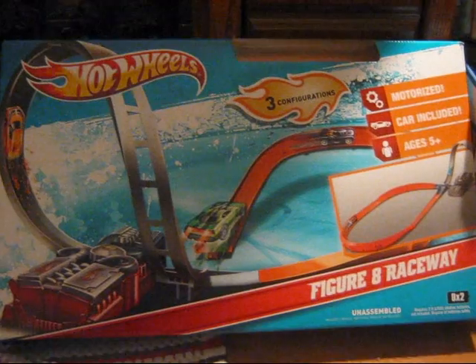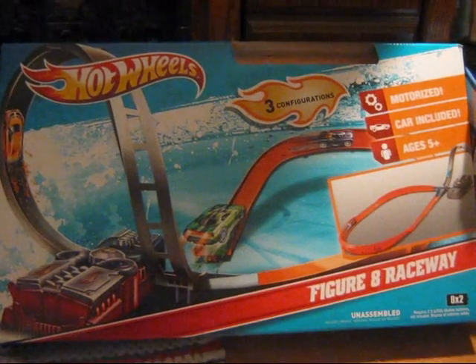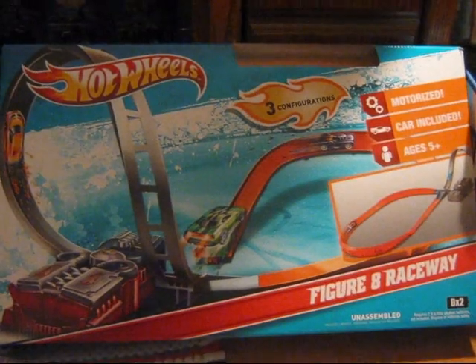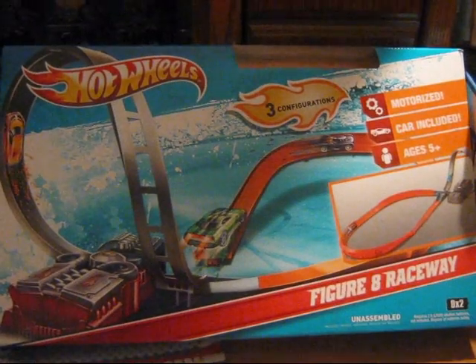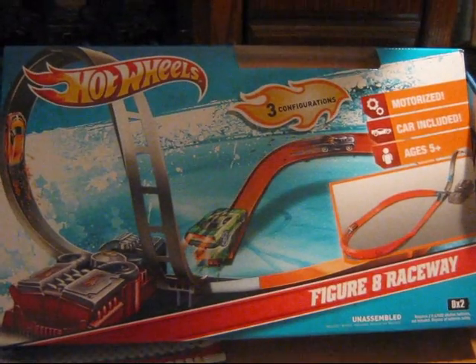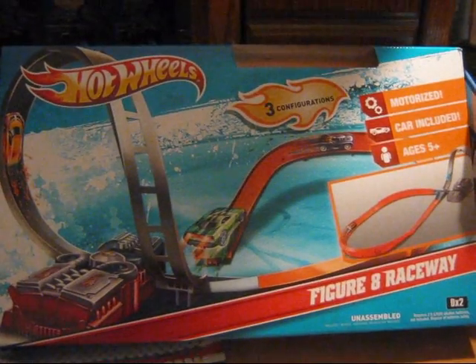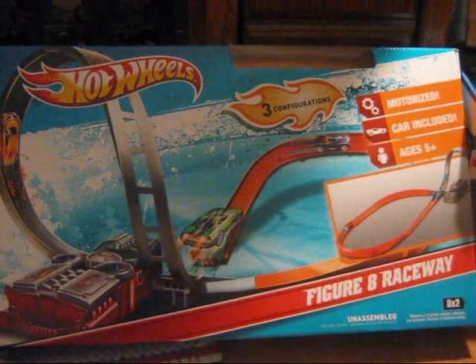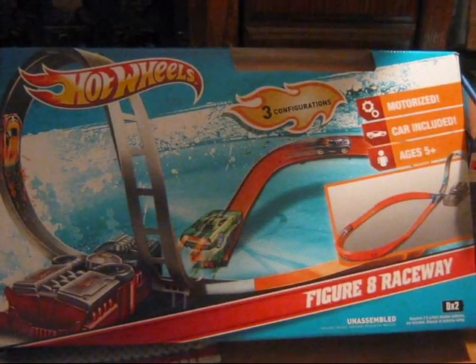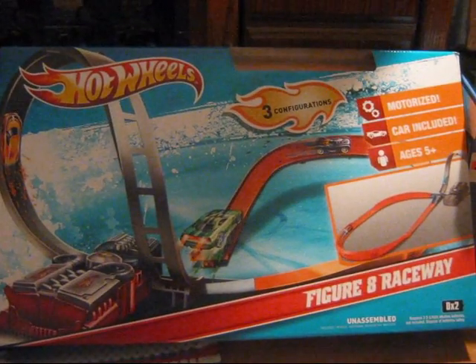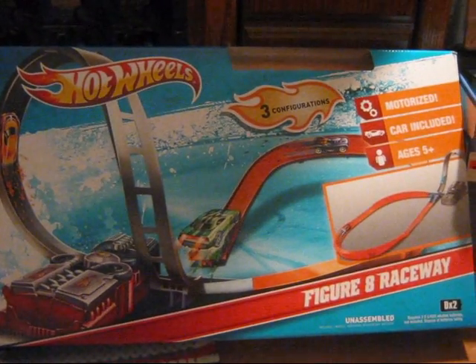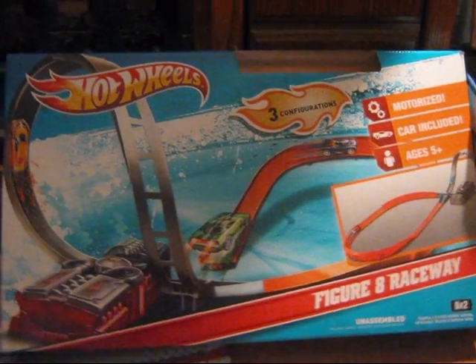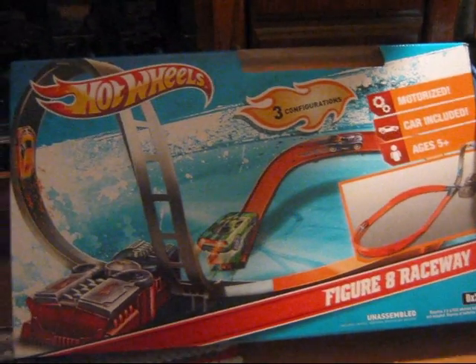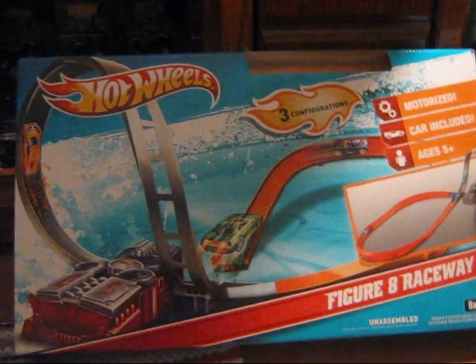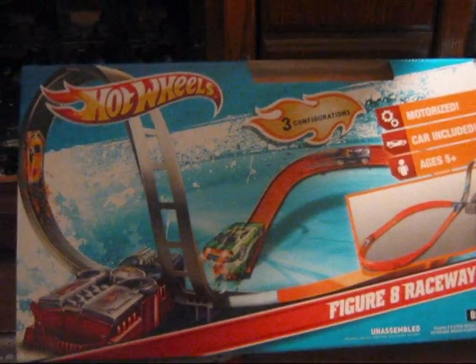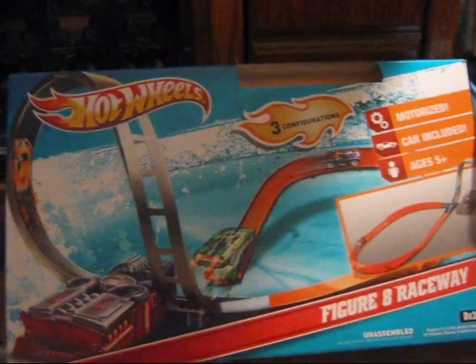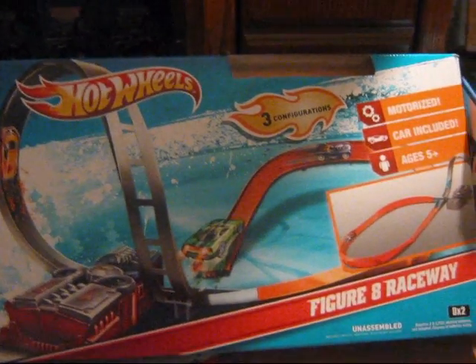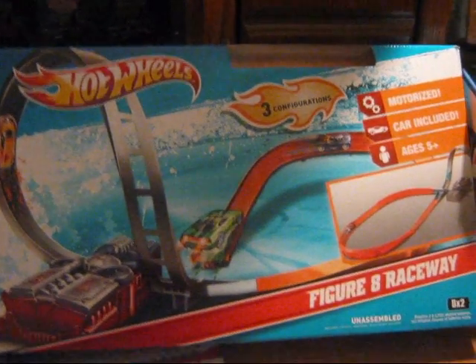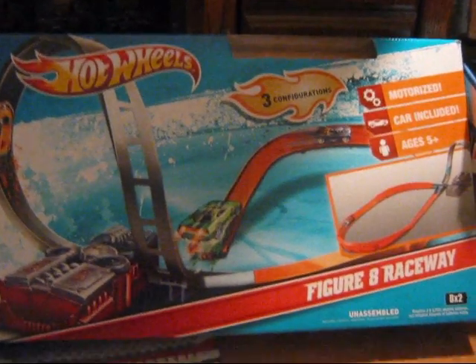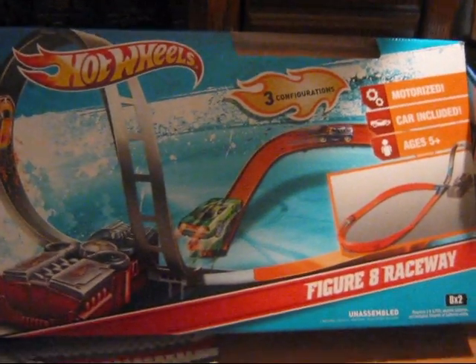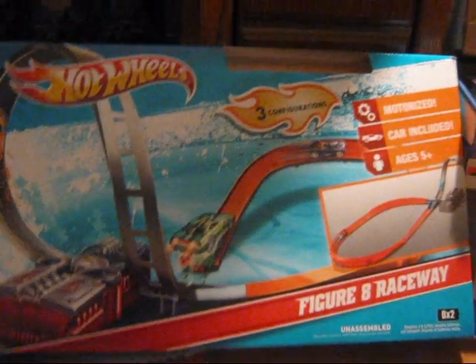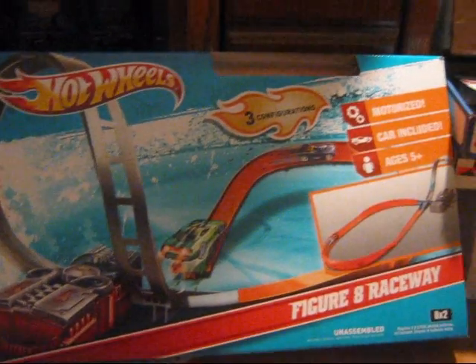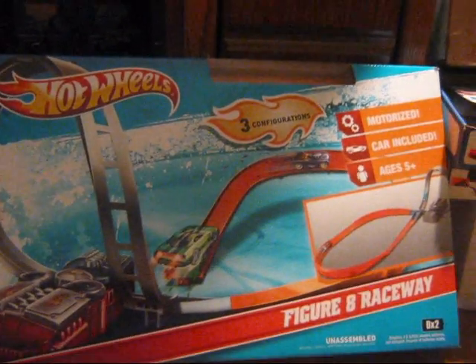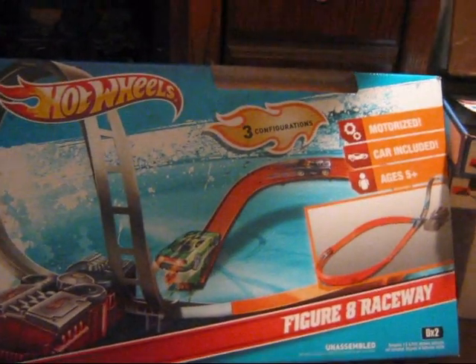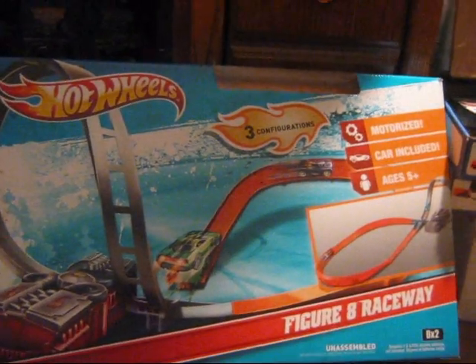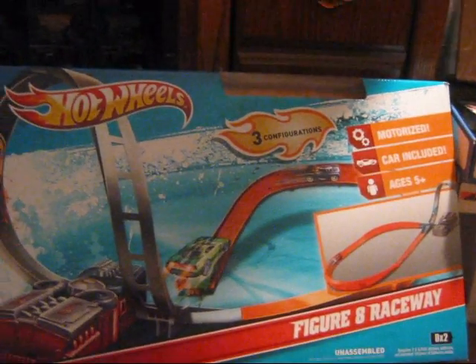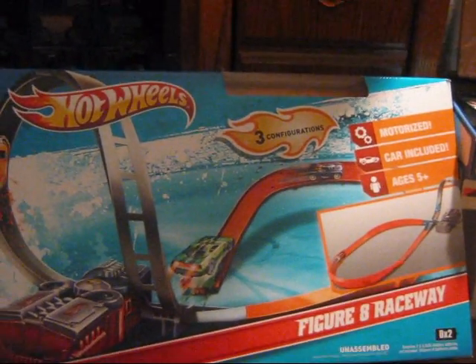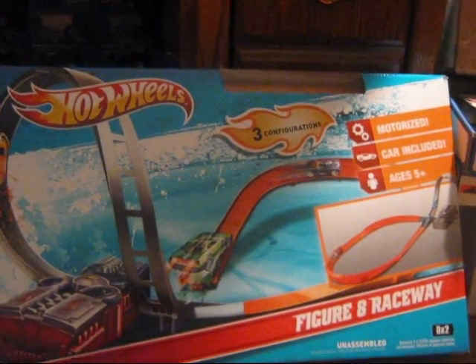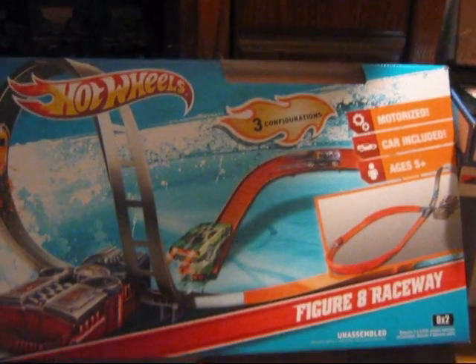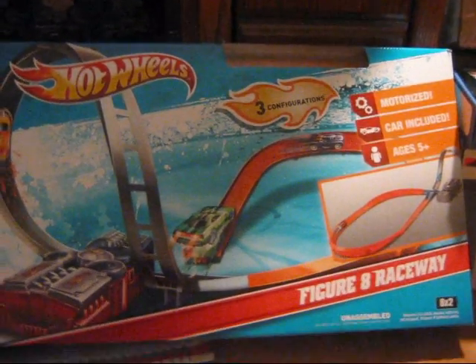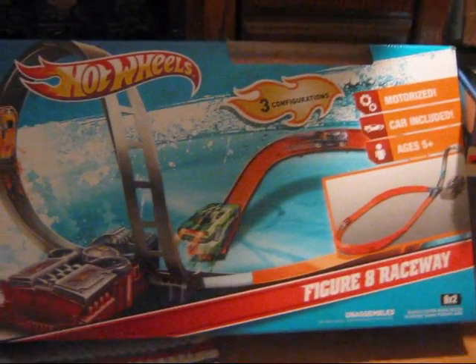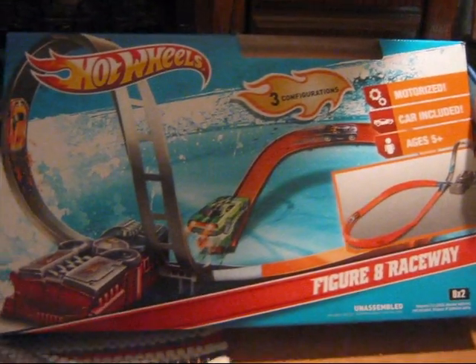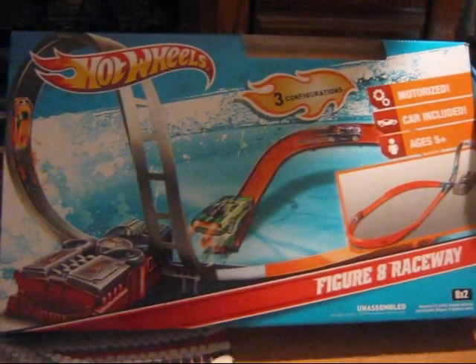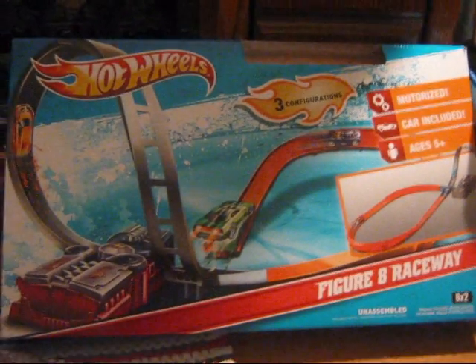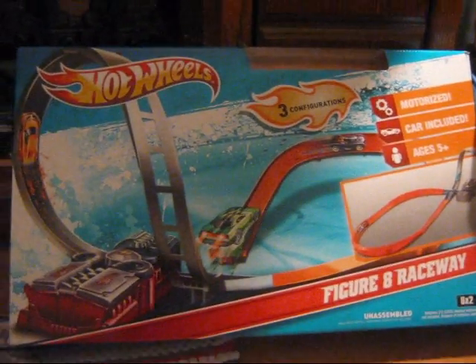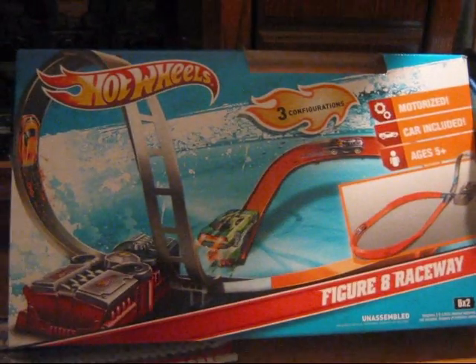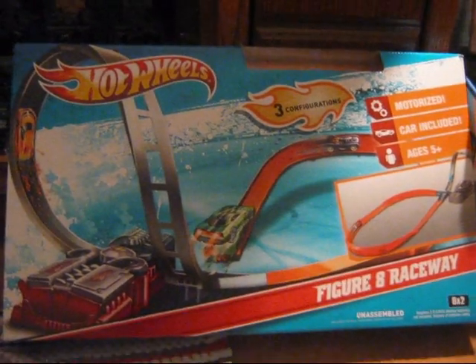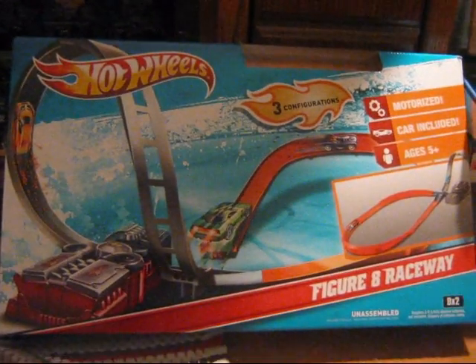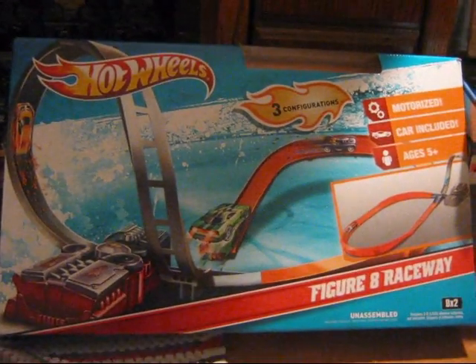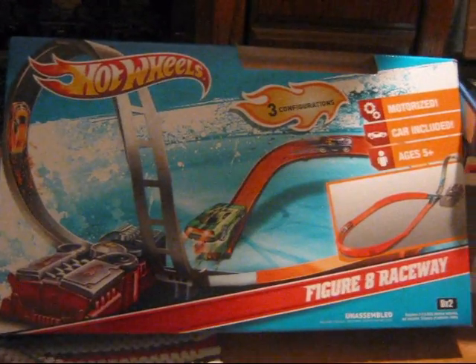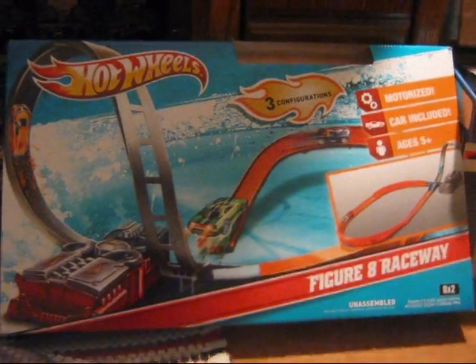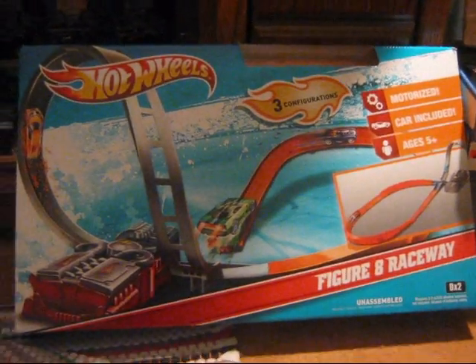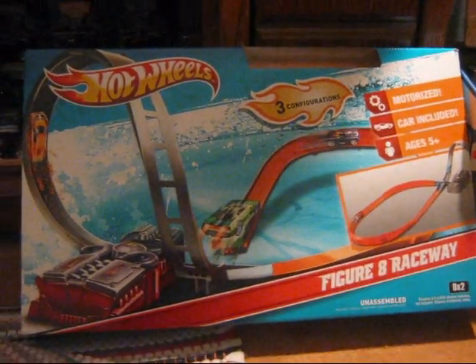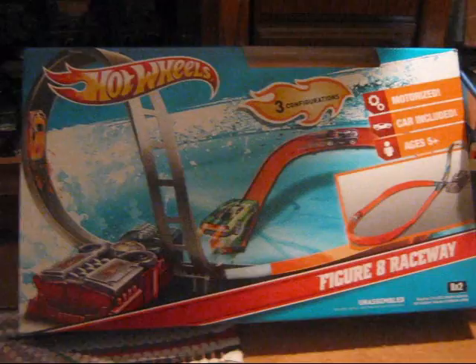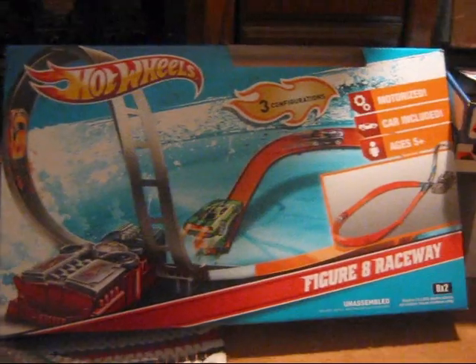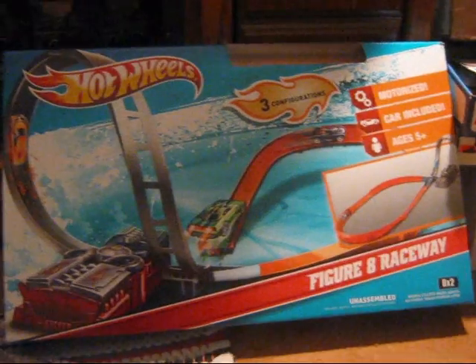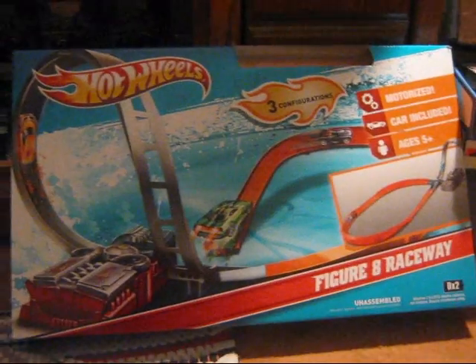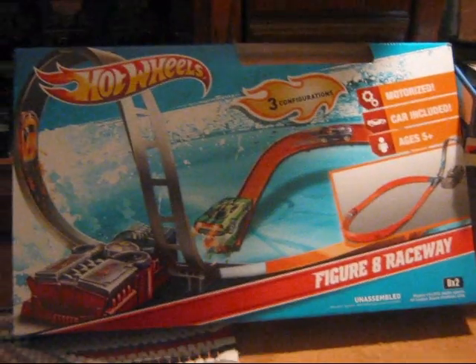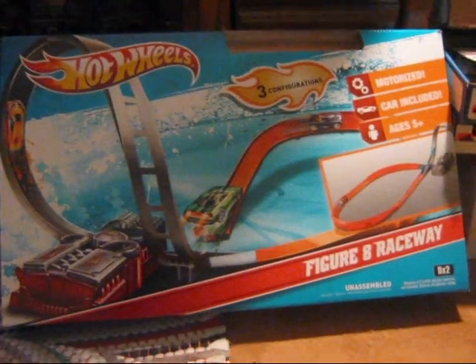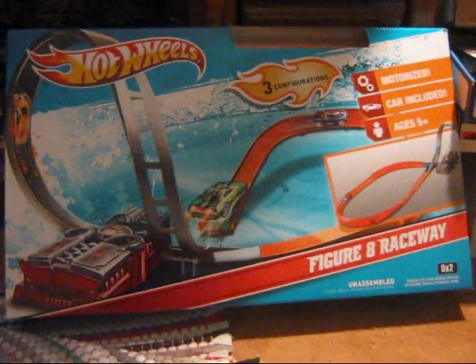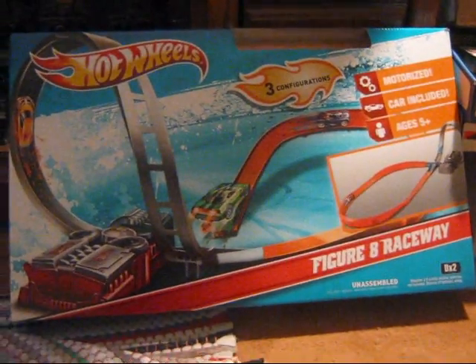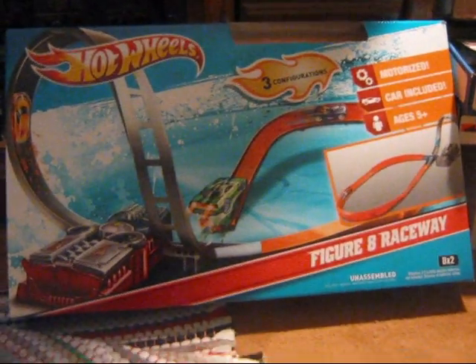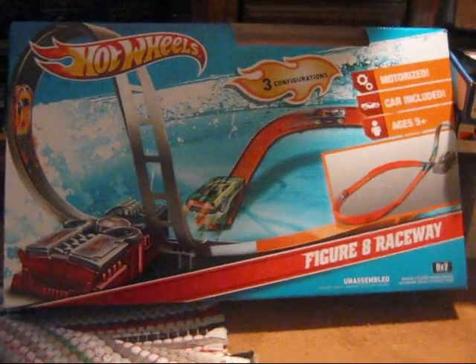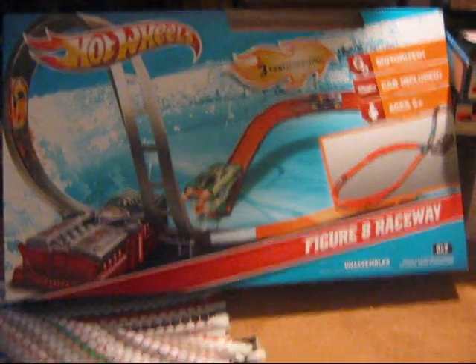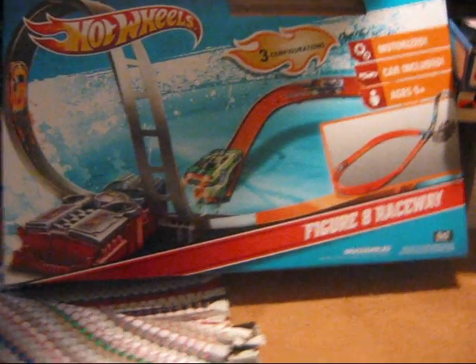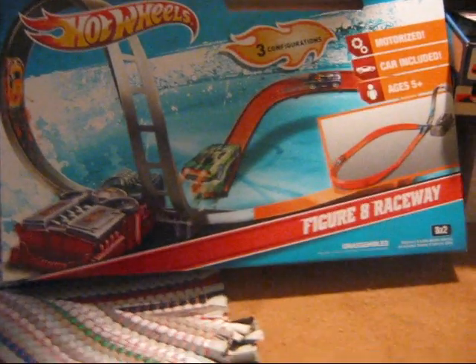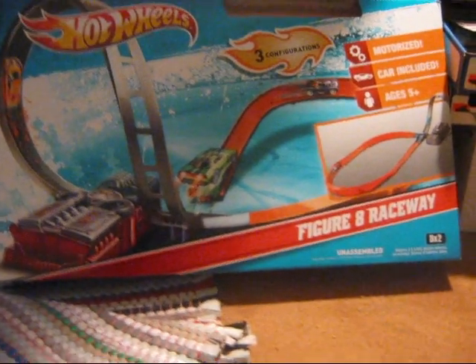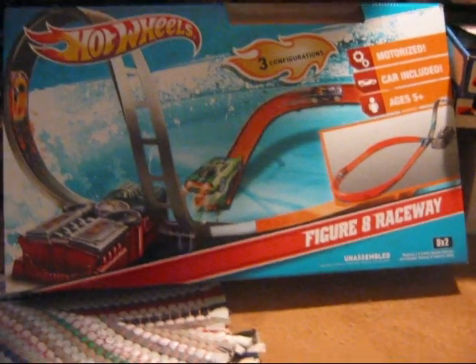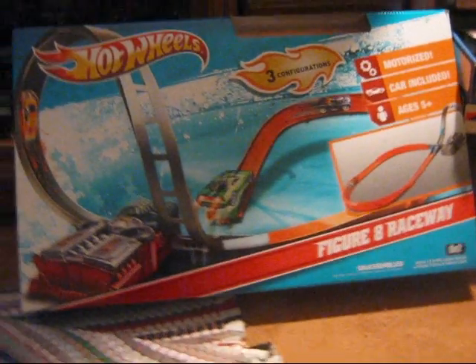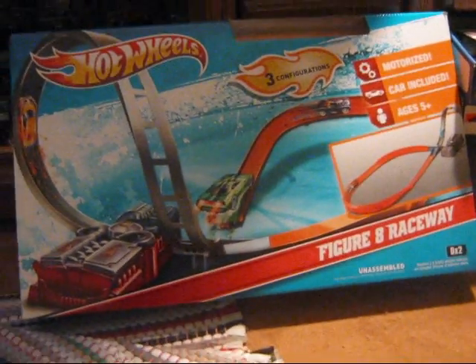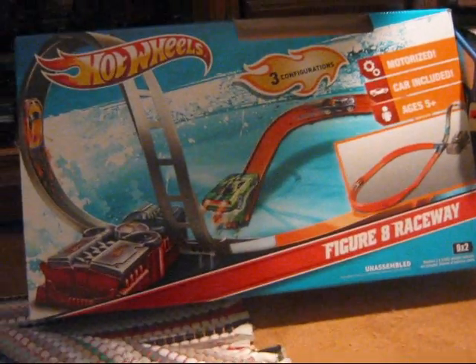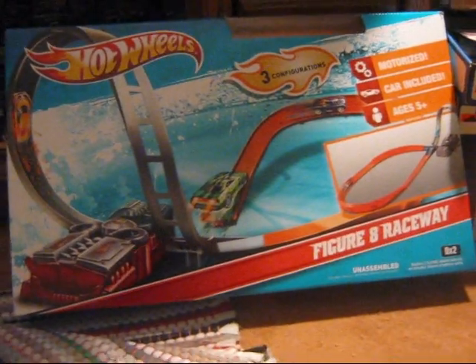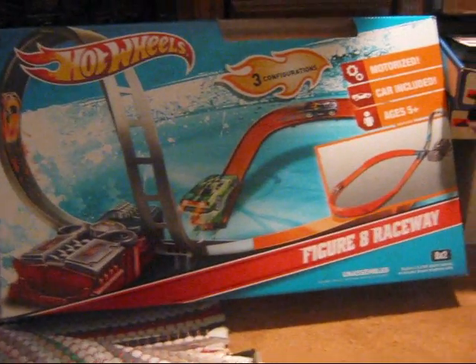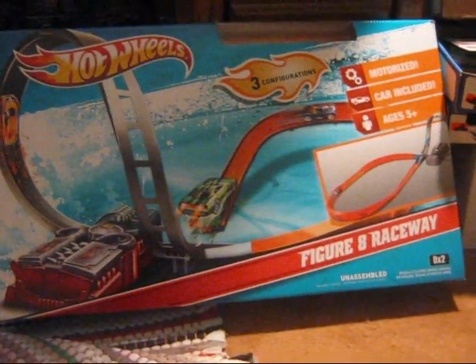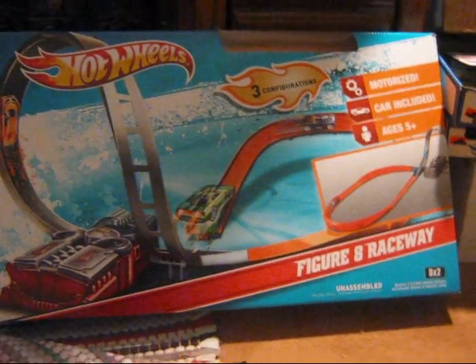Hey fellow YouTubers and Hot Wheels collectors, Hot Wheels Burt here, 1Badass70, with a little show and tell video for you.